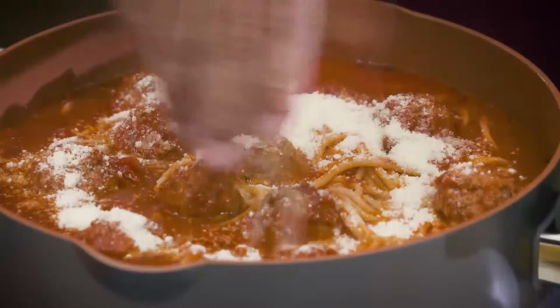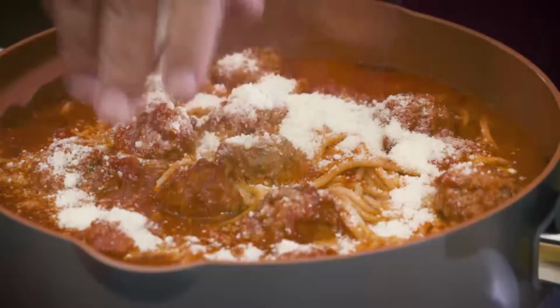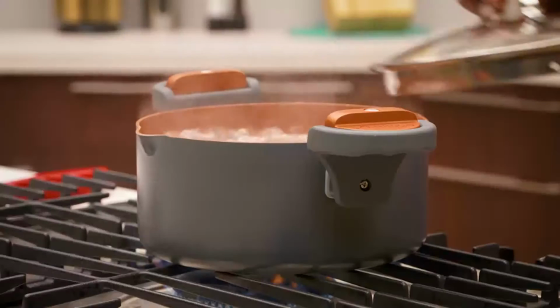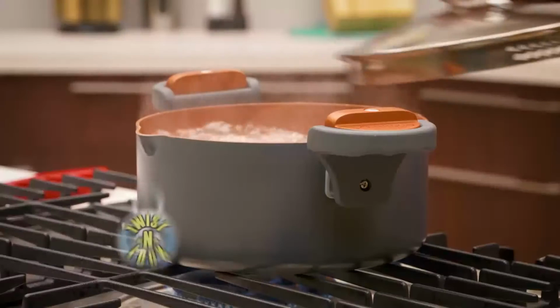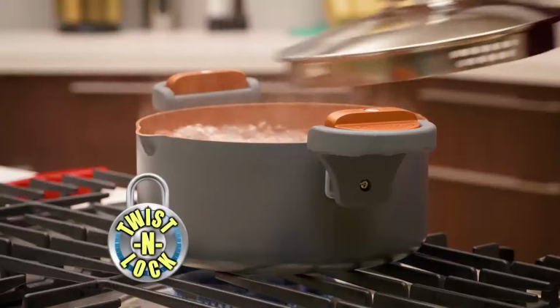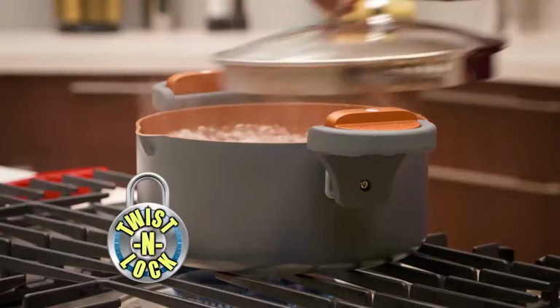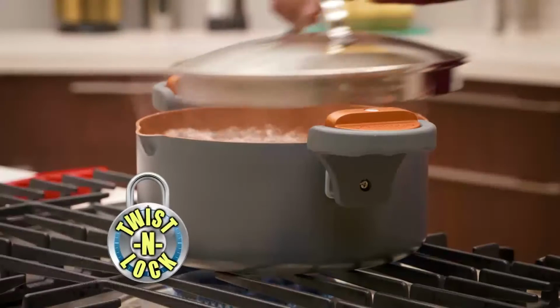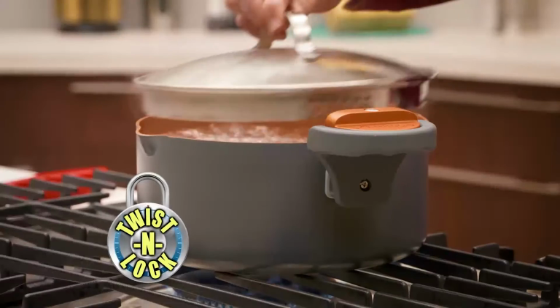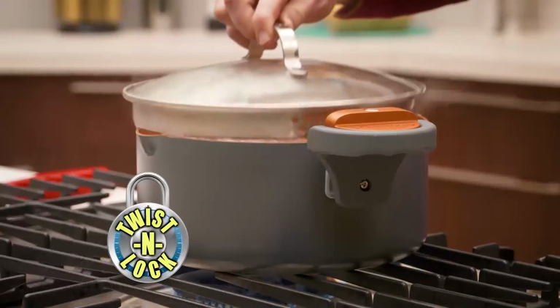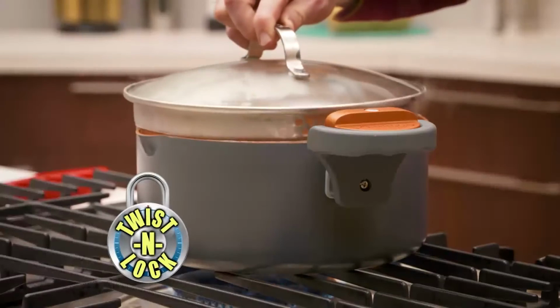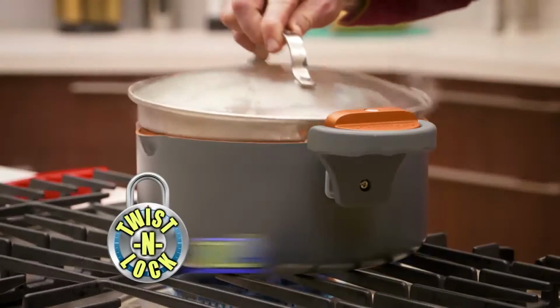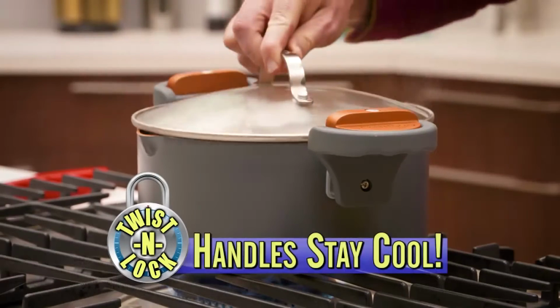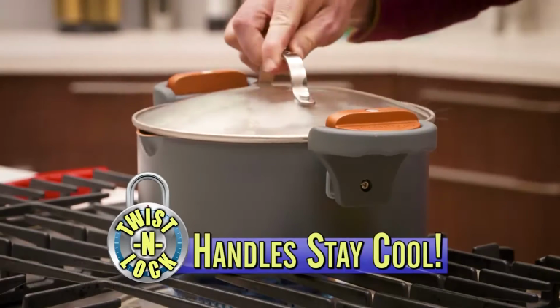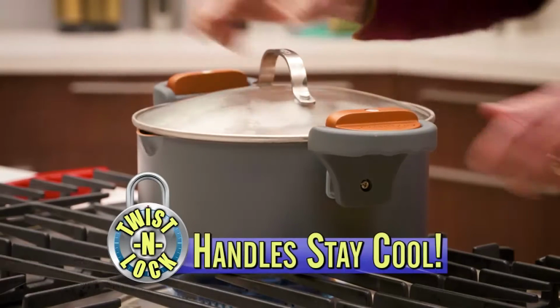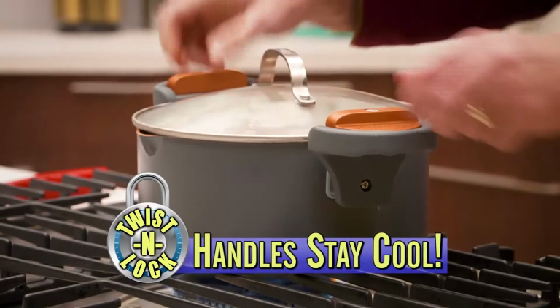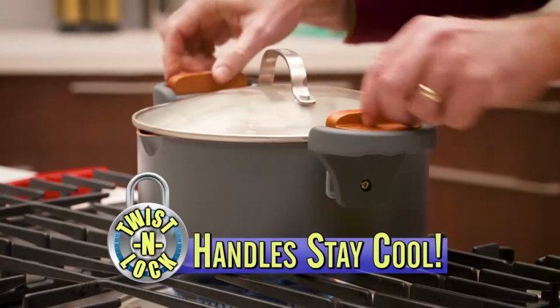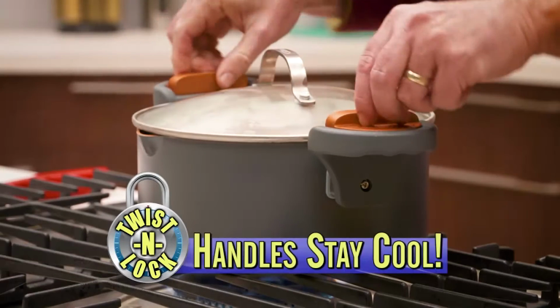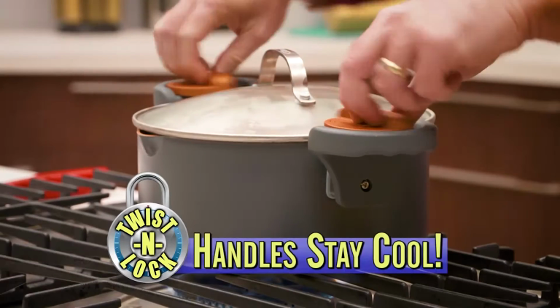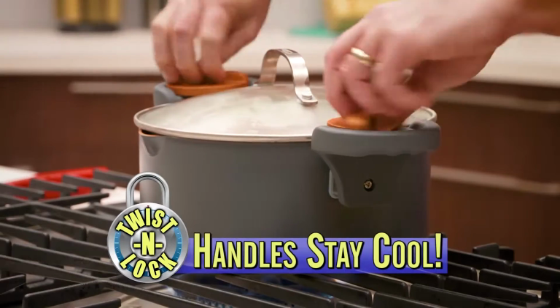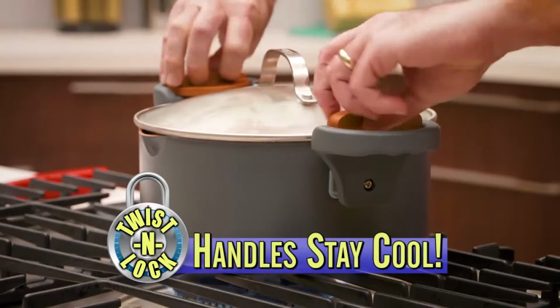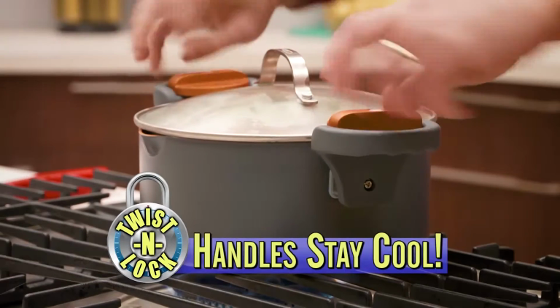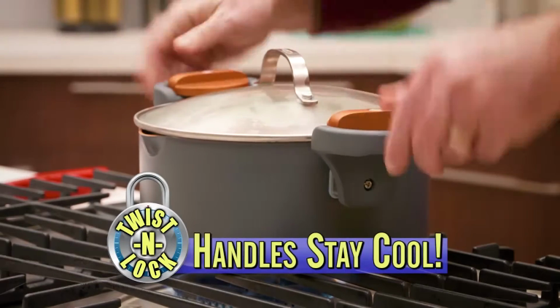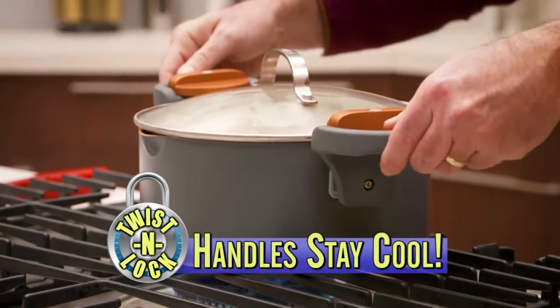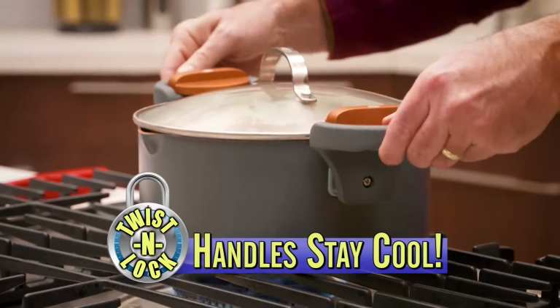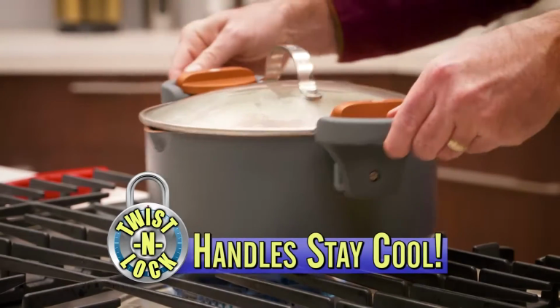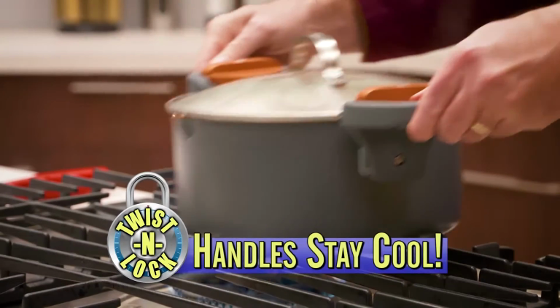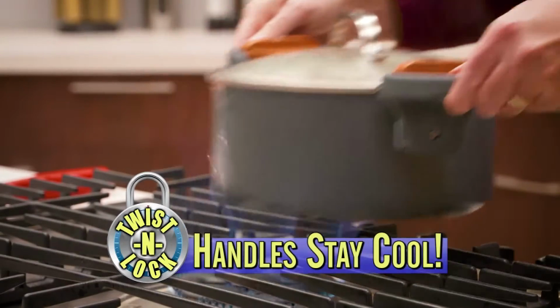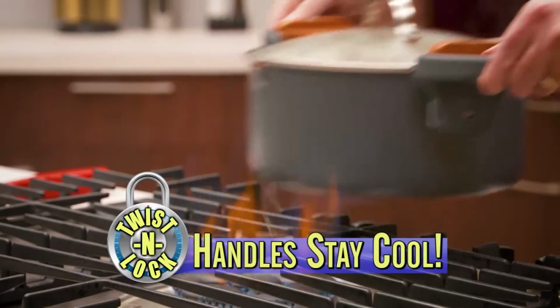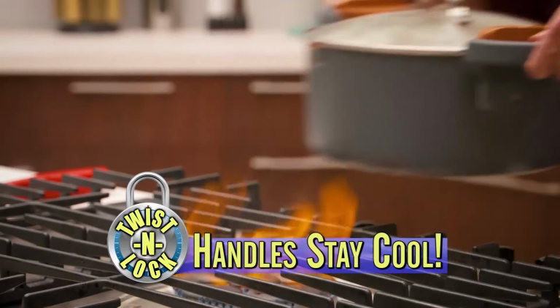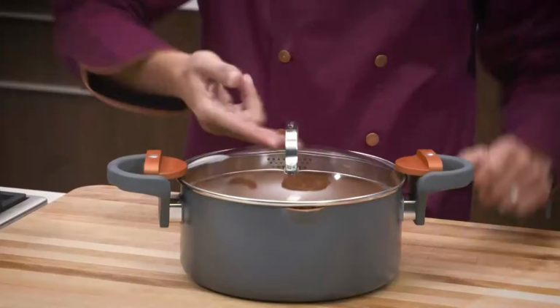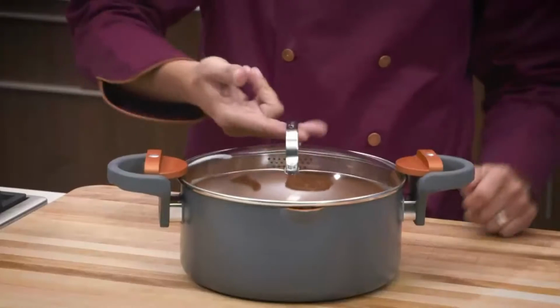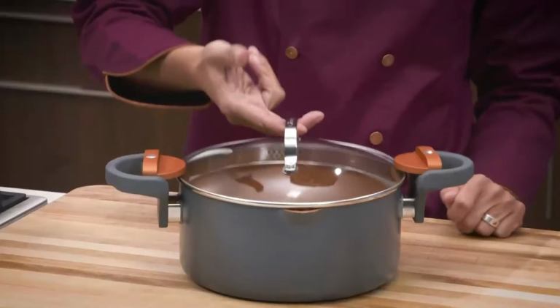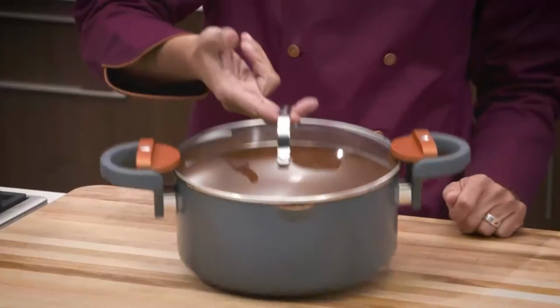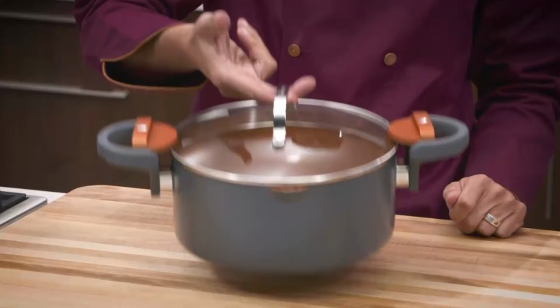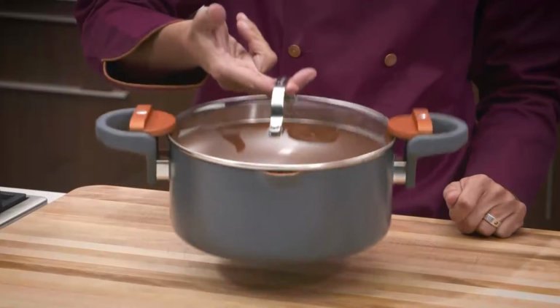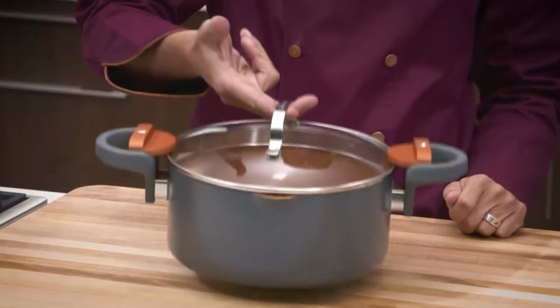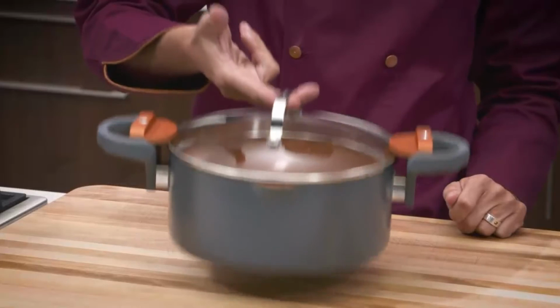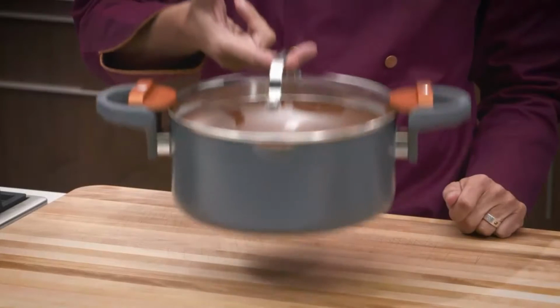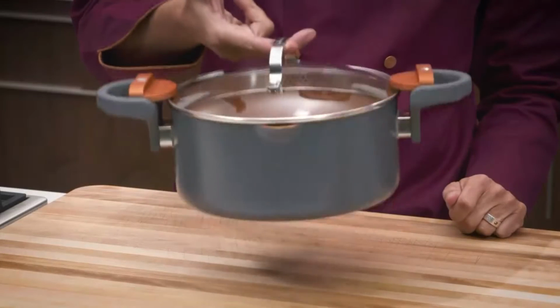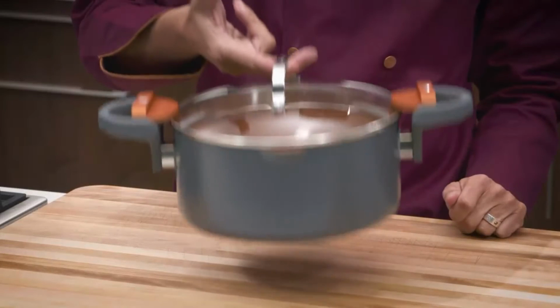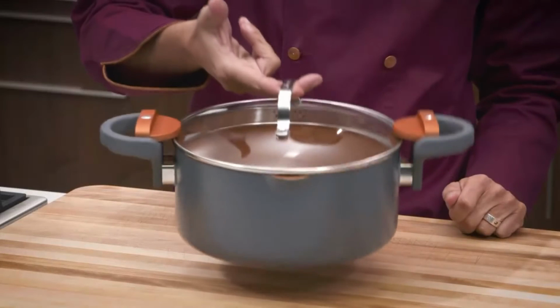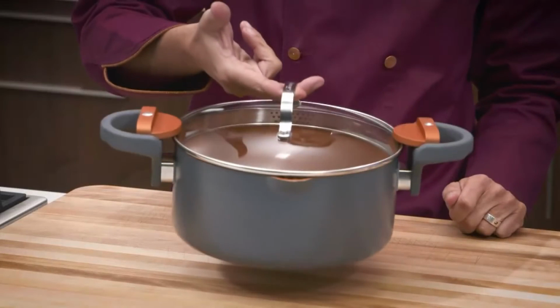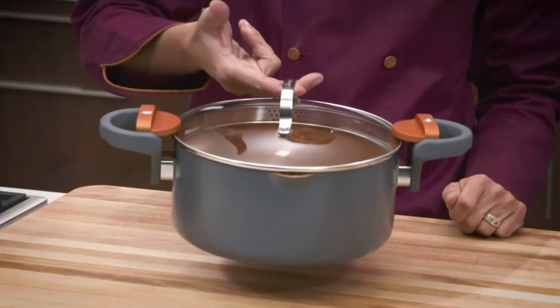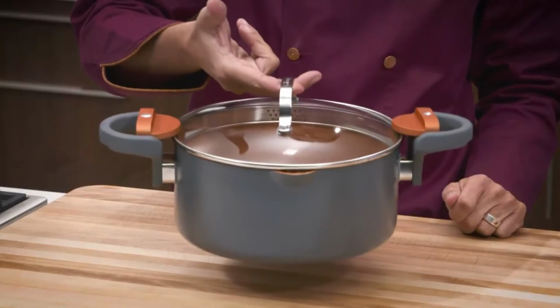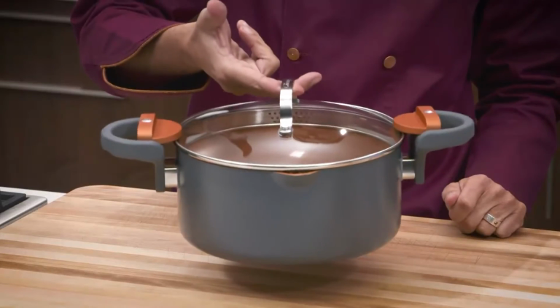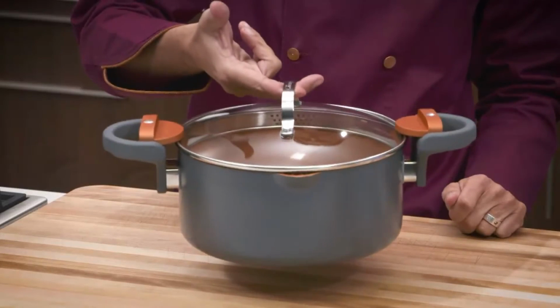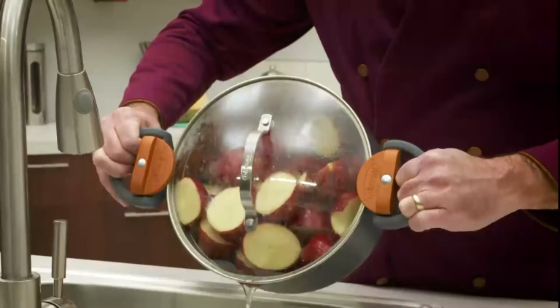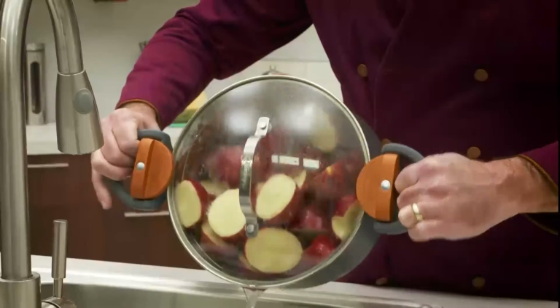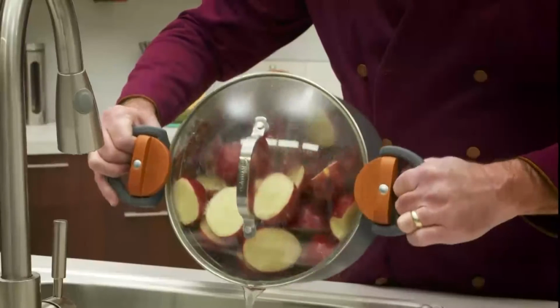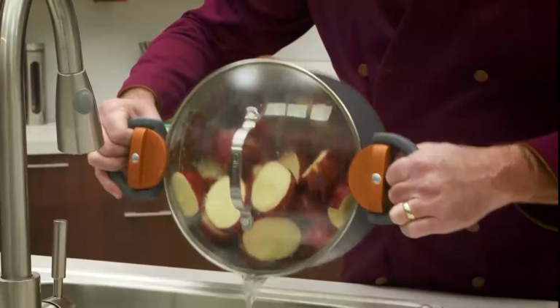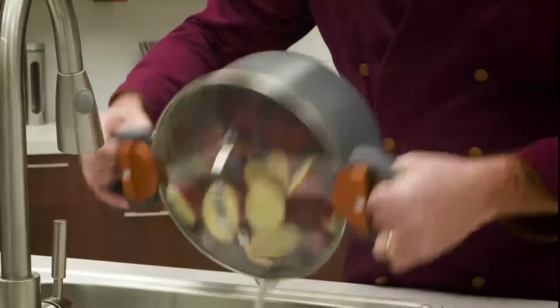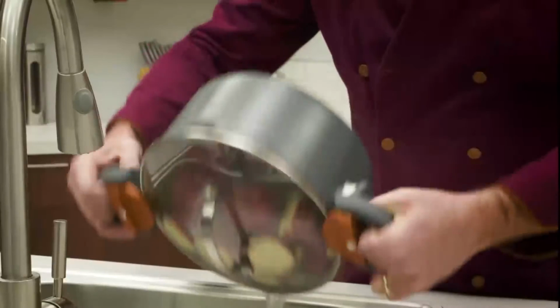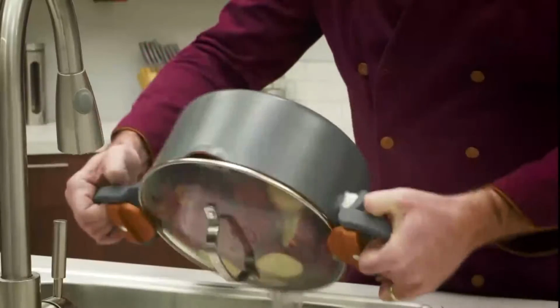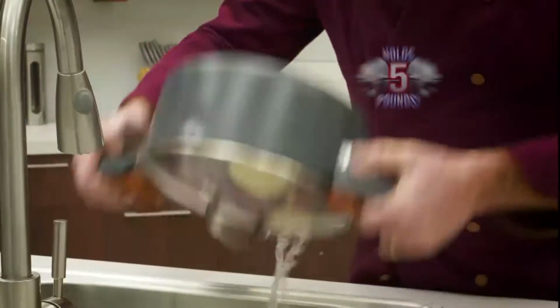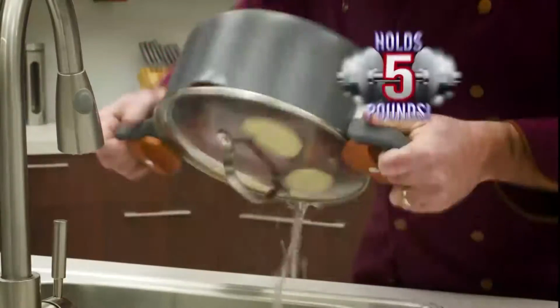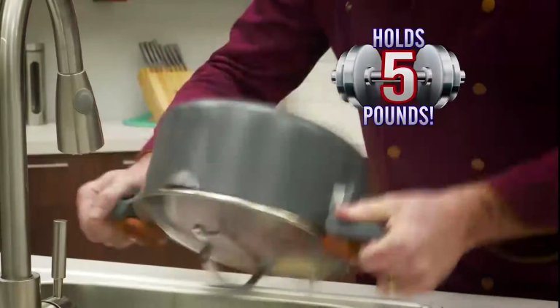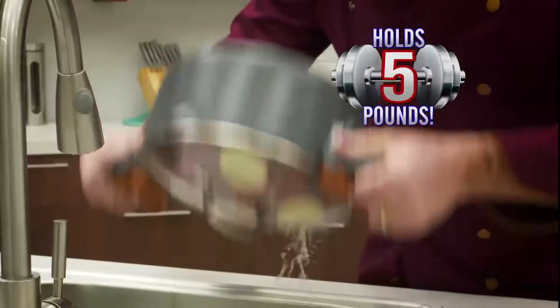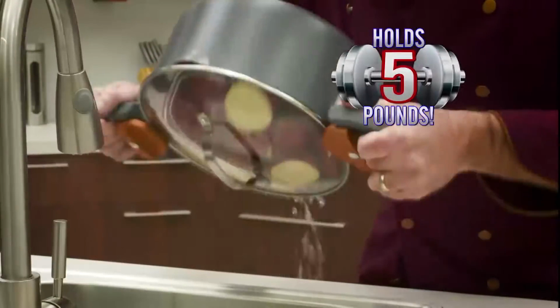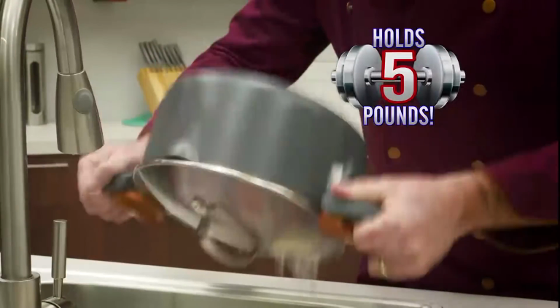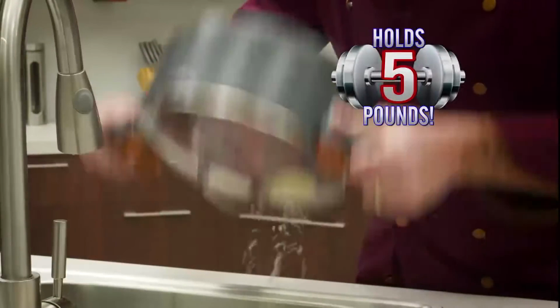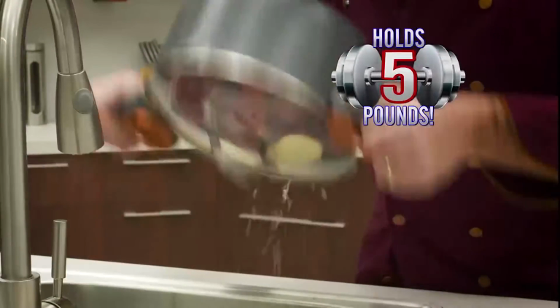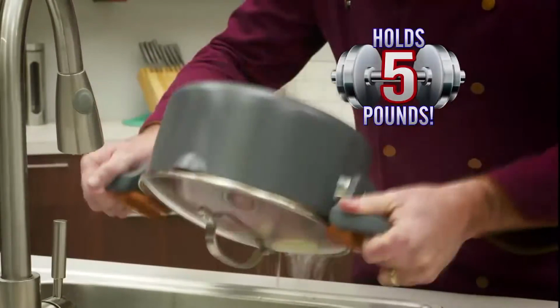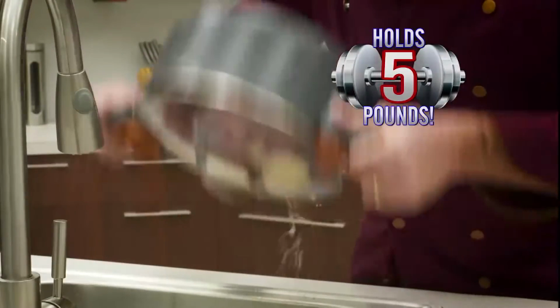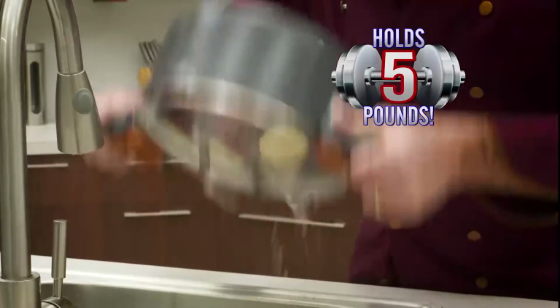The secret's the Twist & Lock handles that stay cool to the touch and hold the lid down tight — even upside down with five pounds of potatoes.